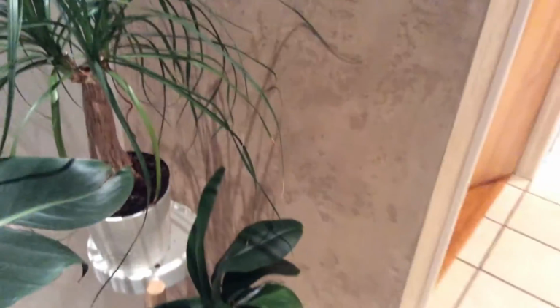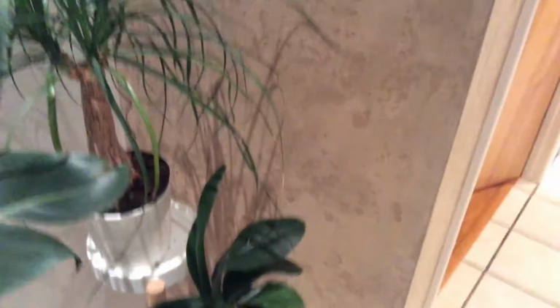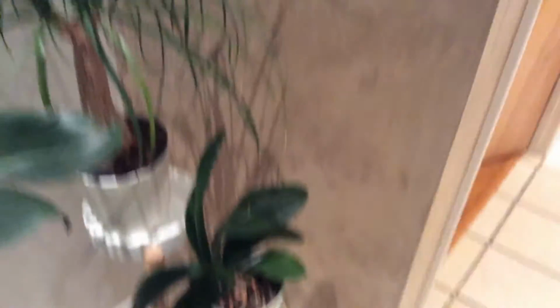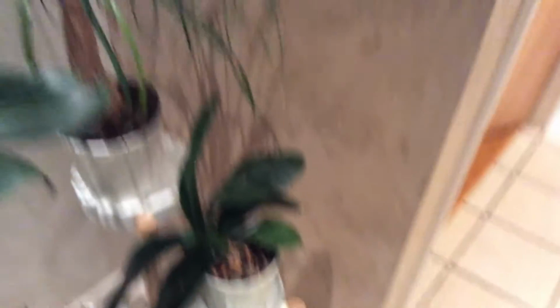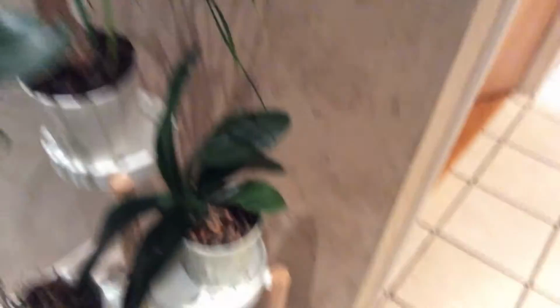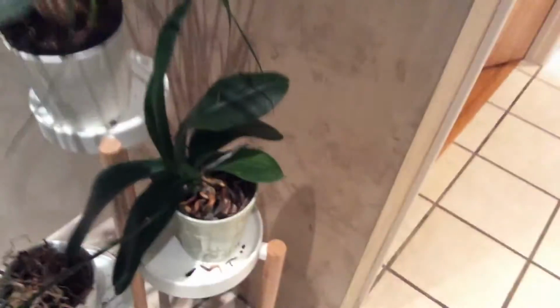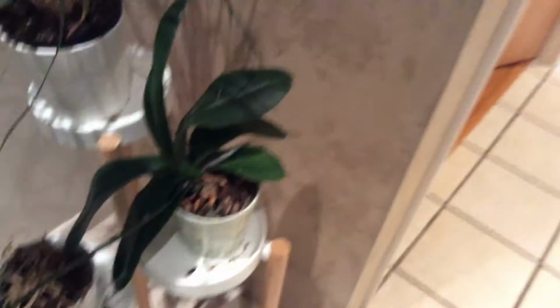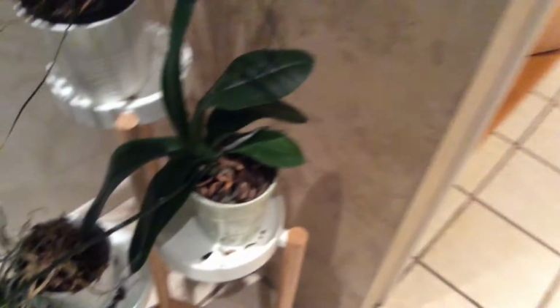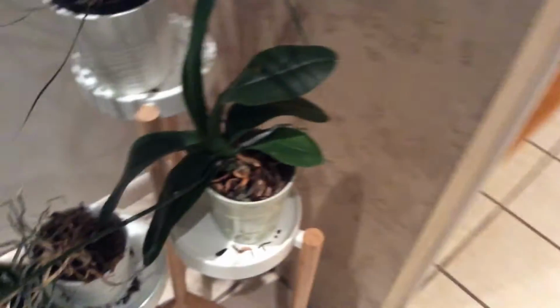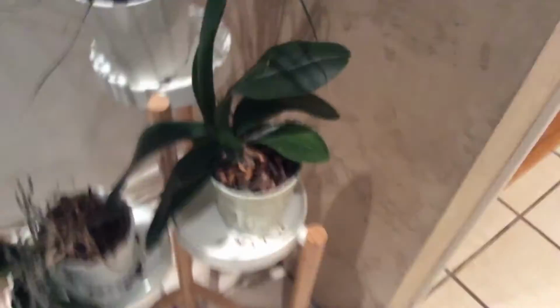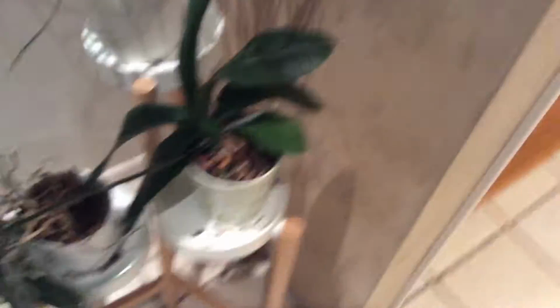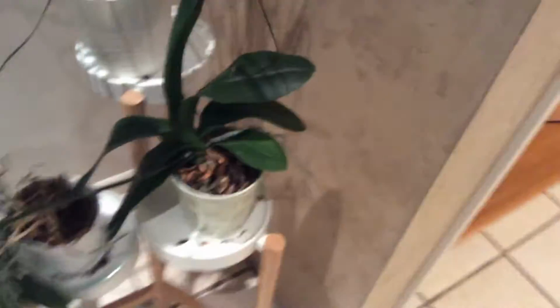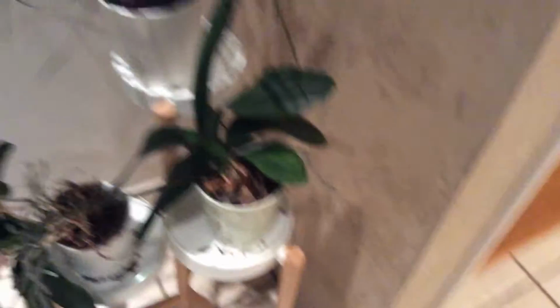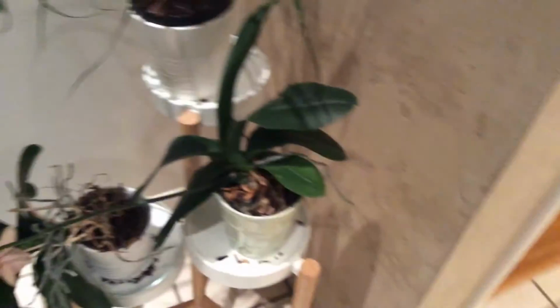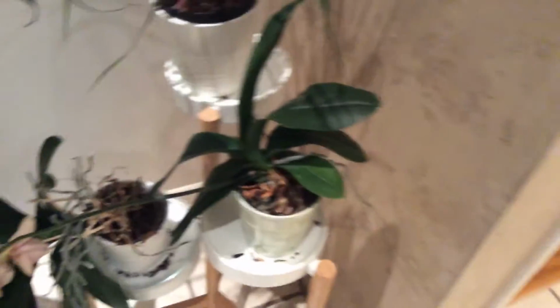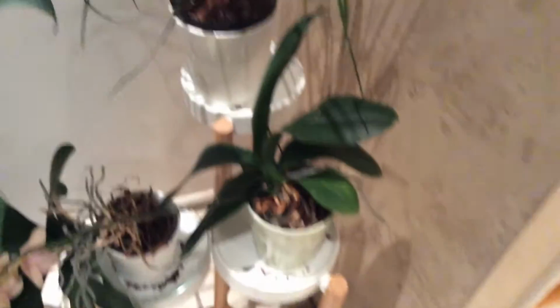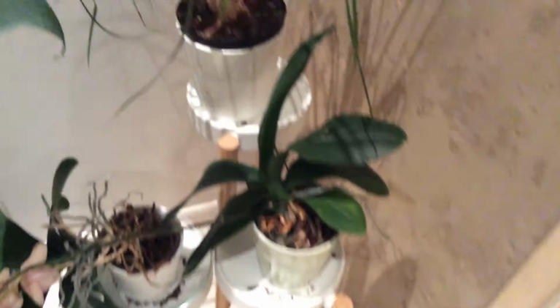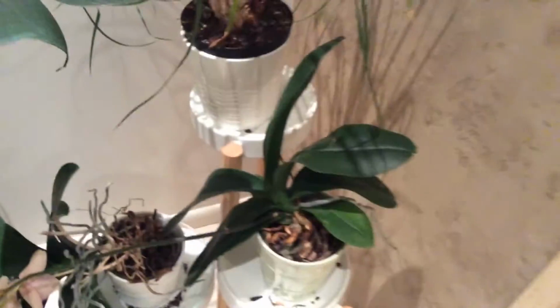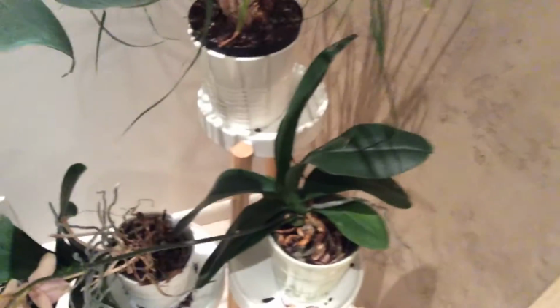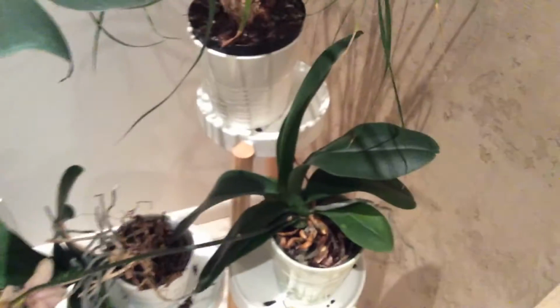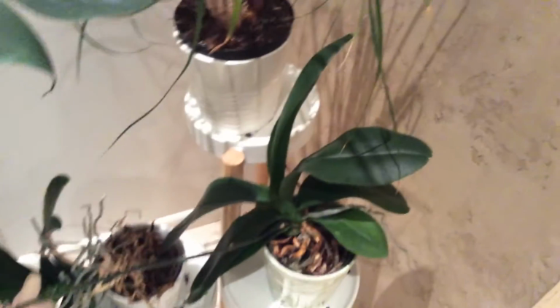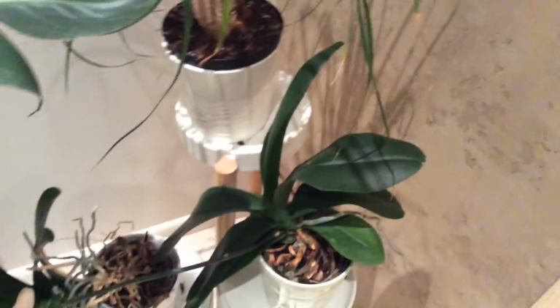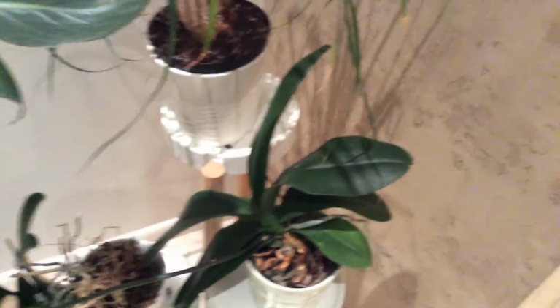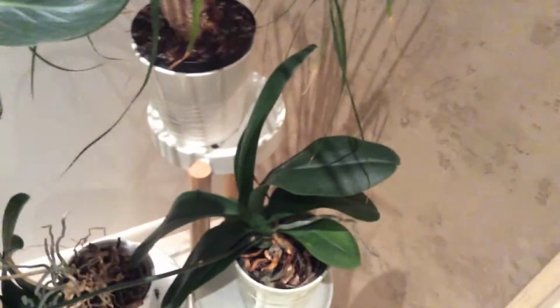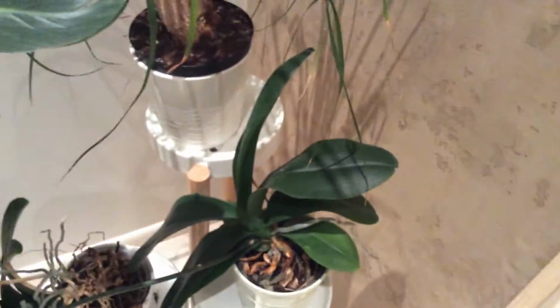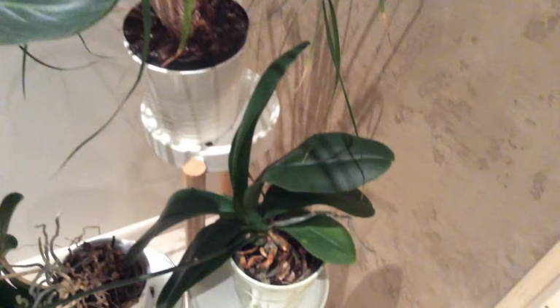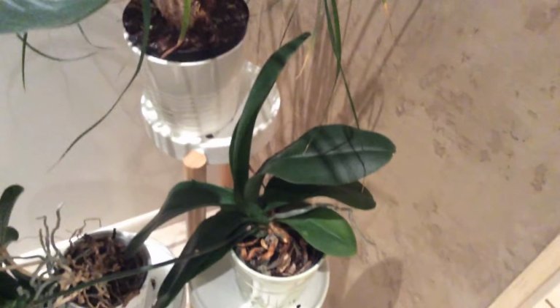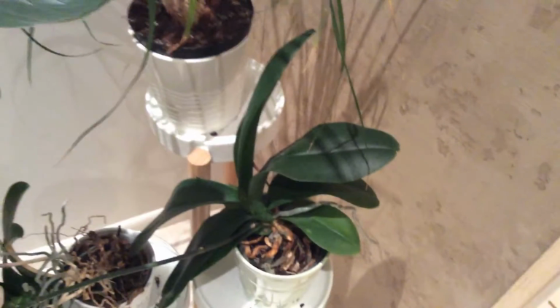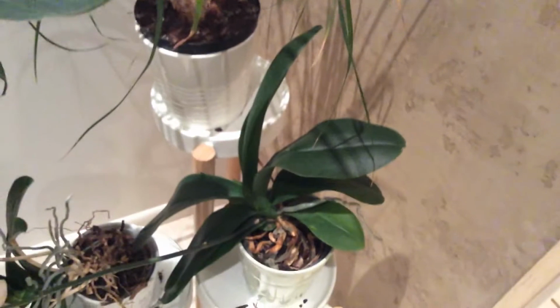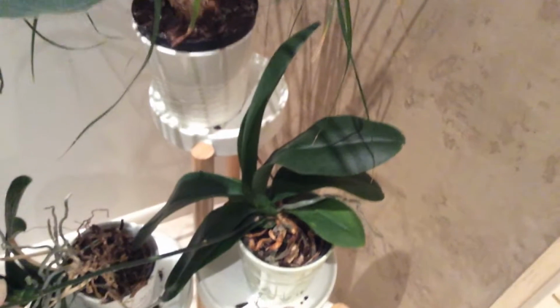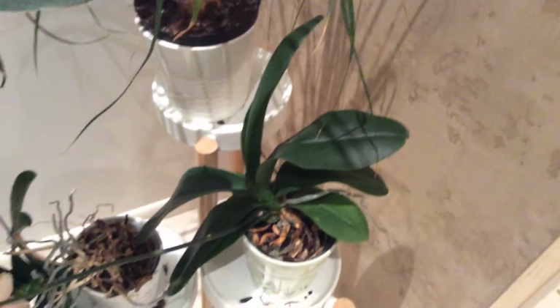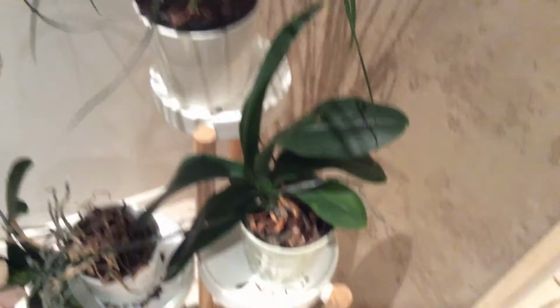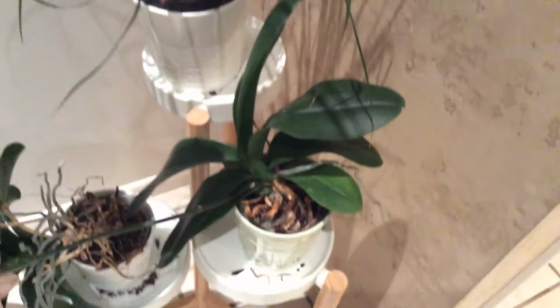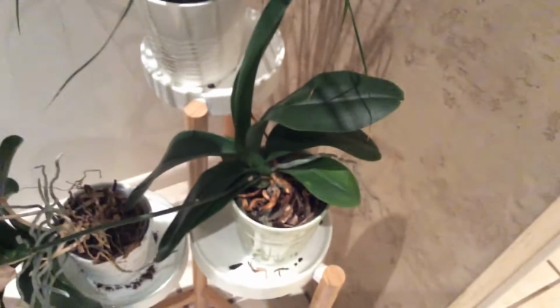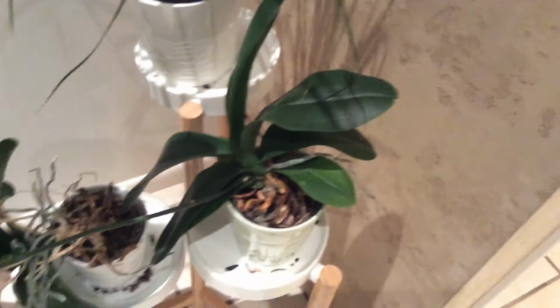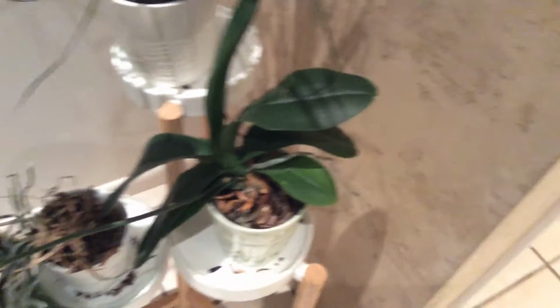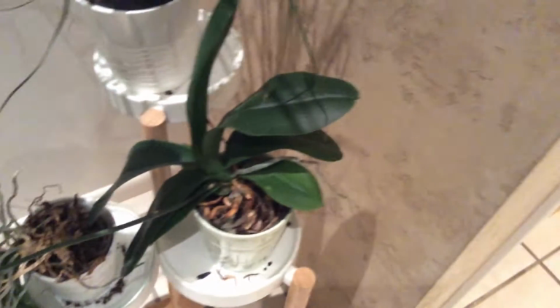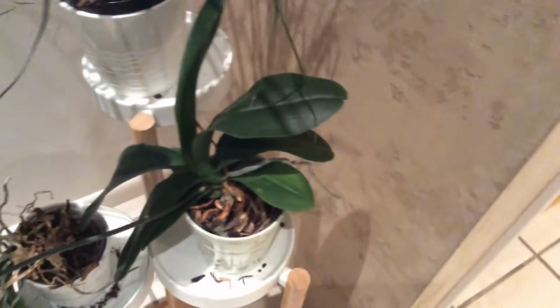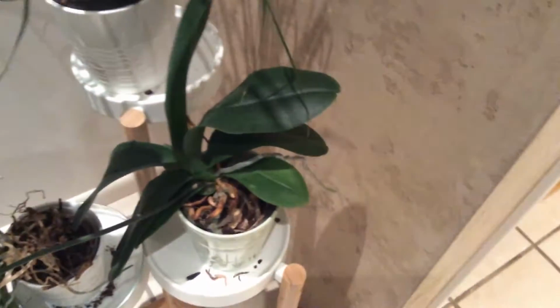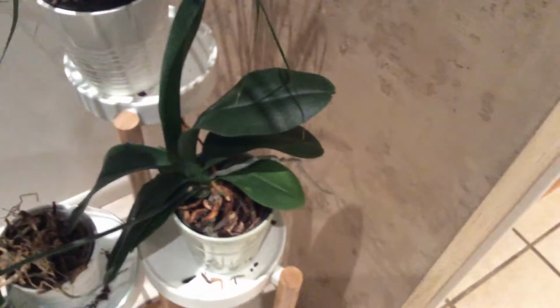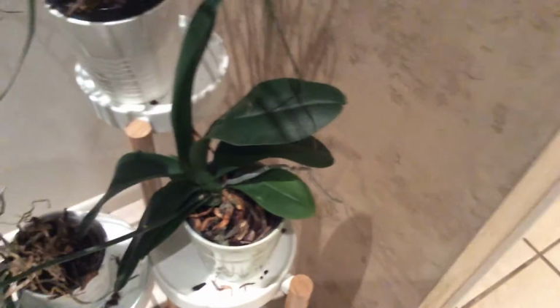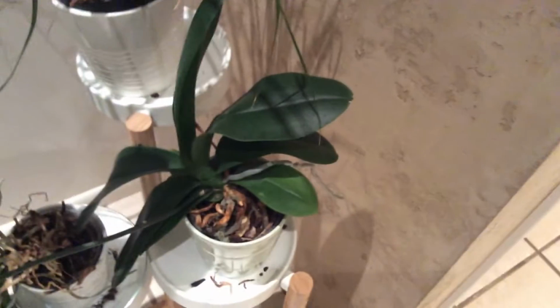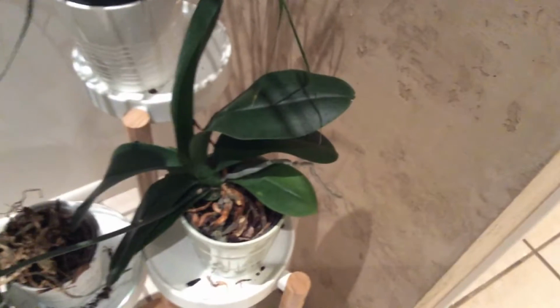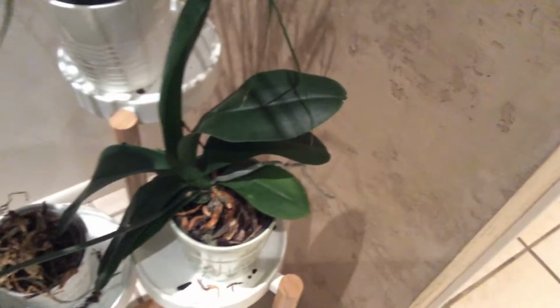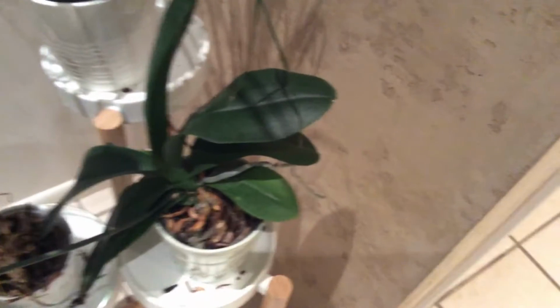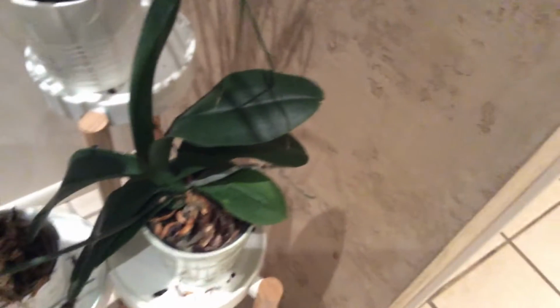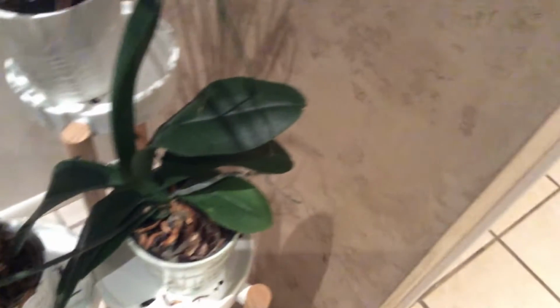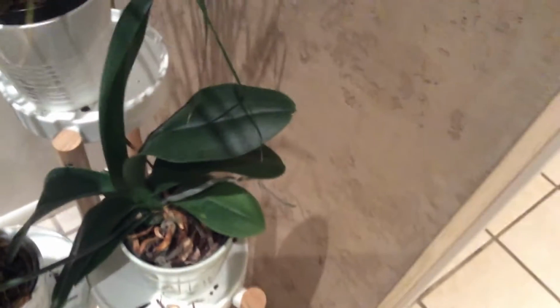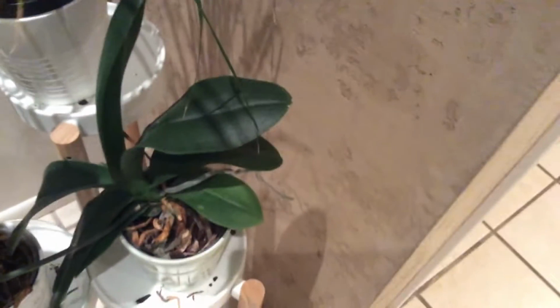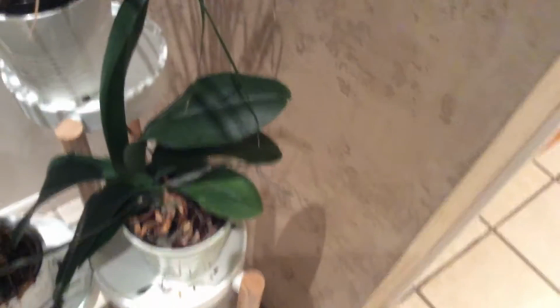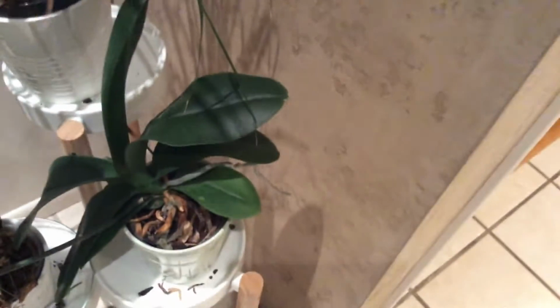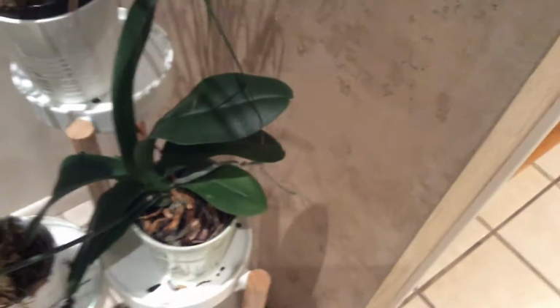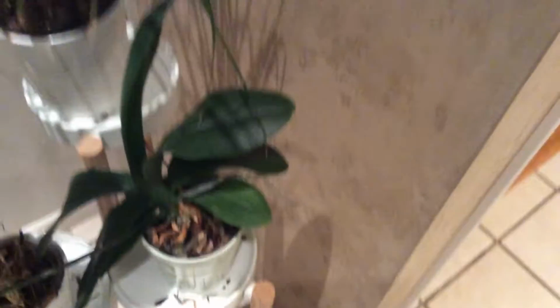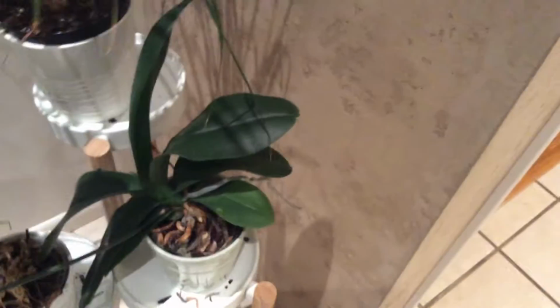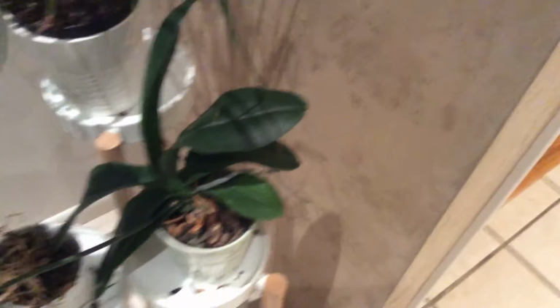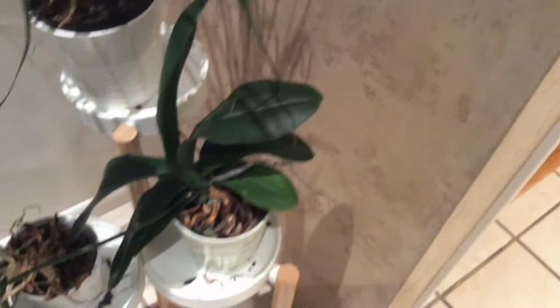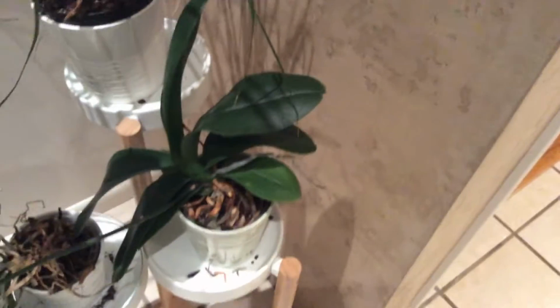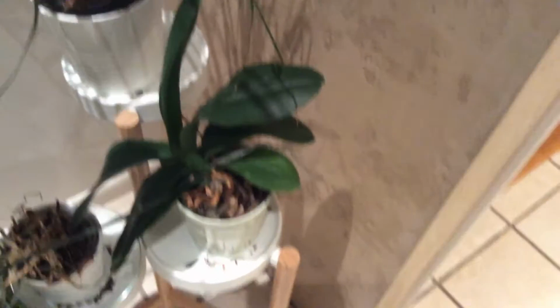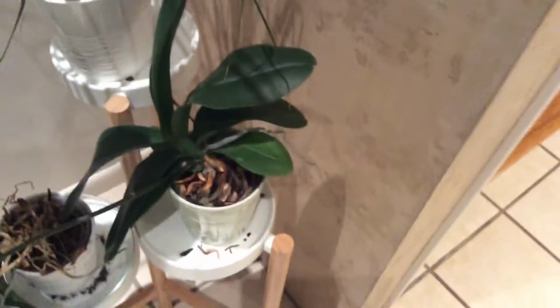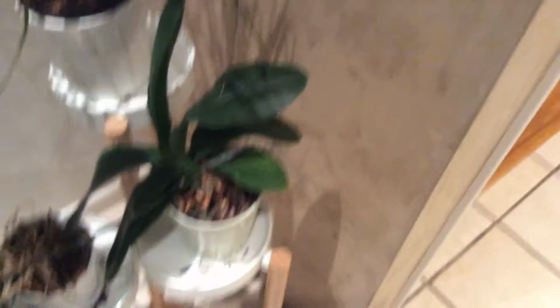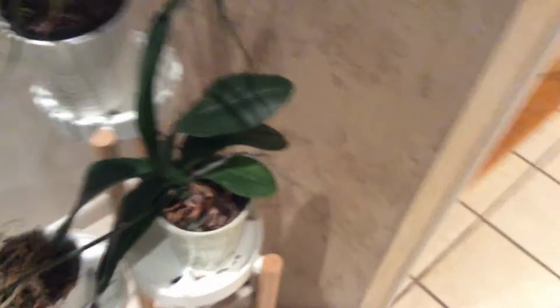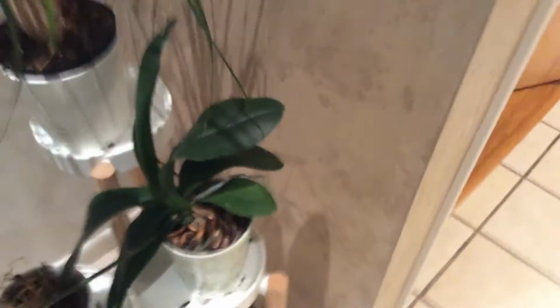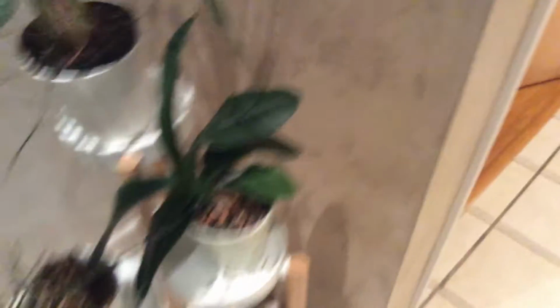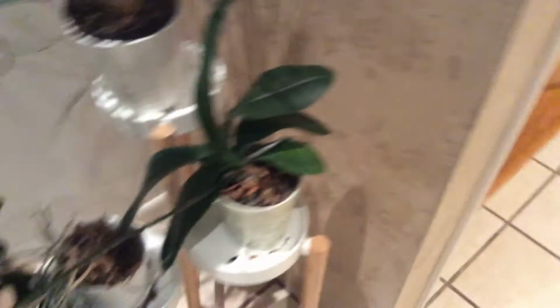Here we have an orchid. Orchids are mostly beautiful, though they look like an eggplant when they have no flowers on them.